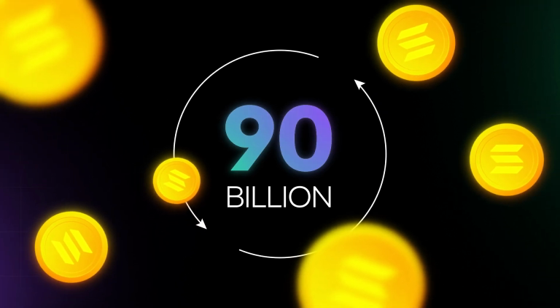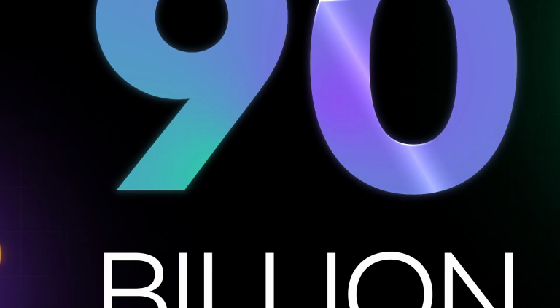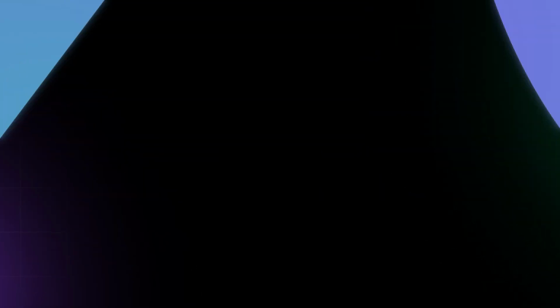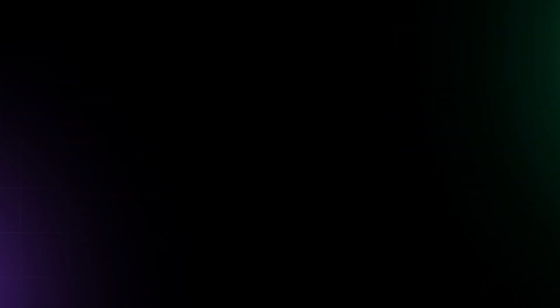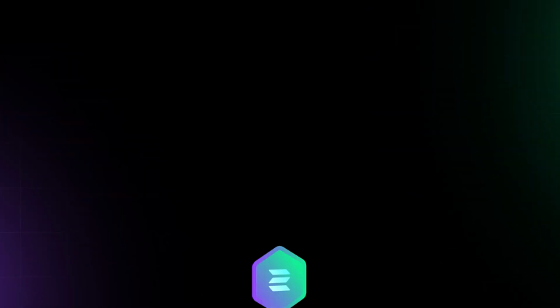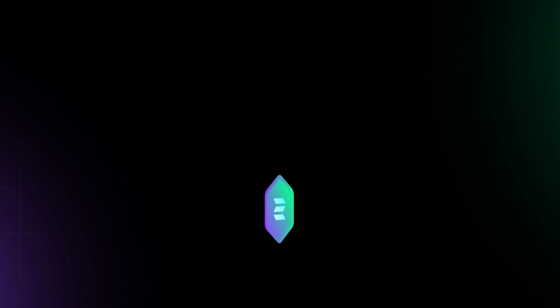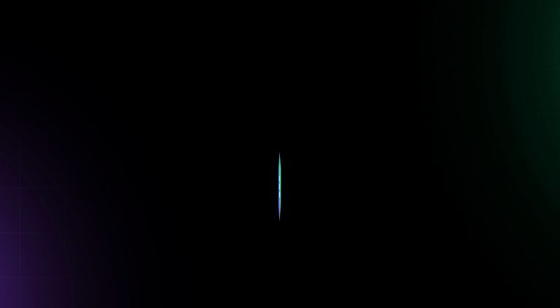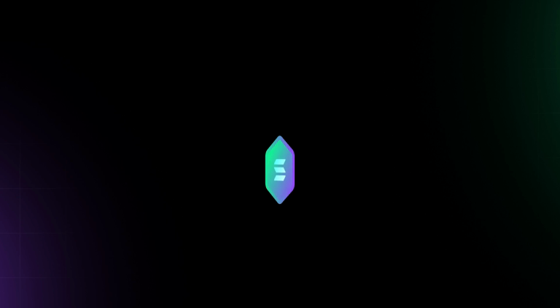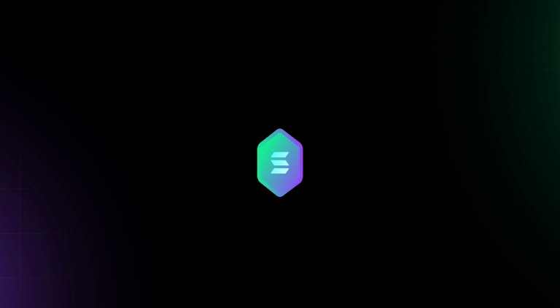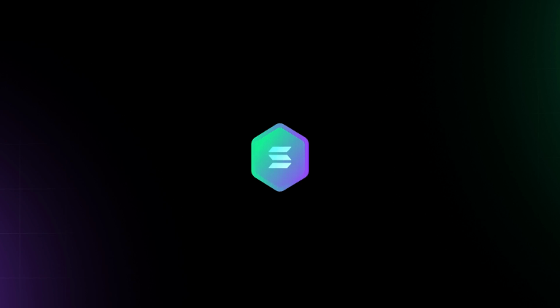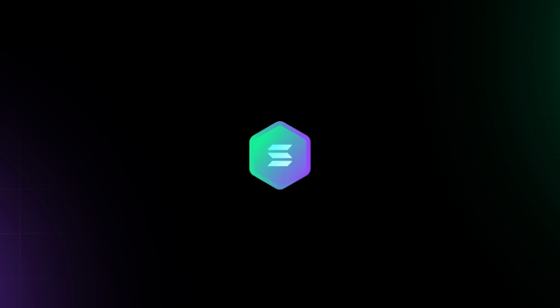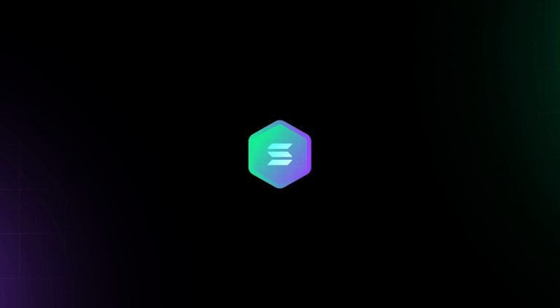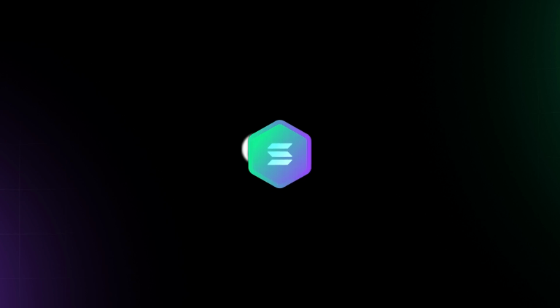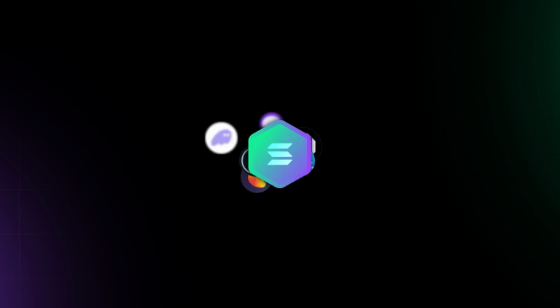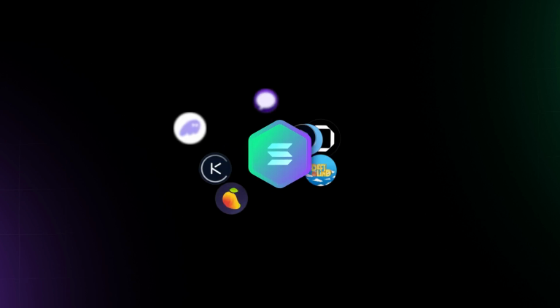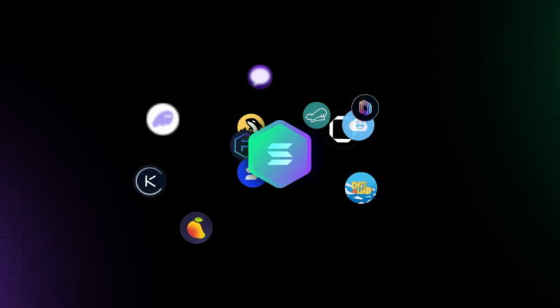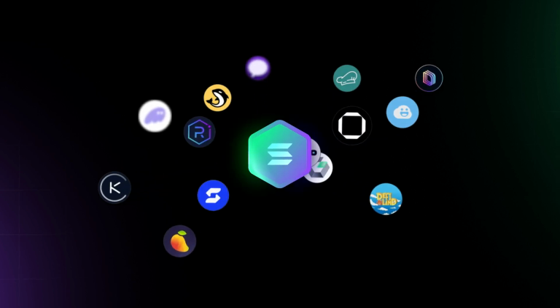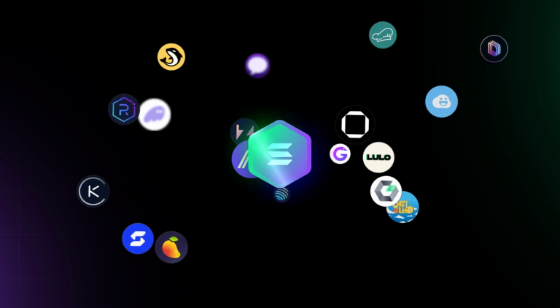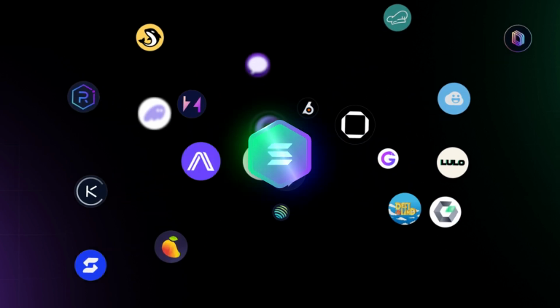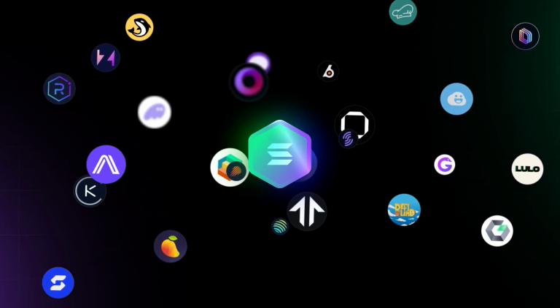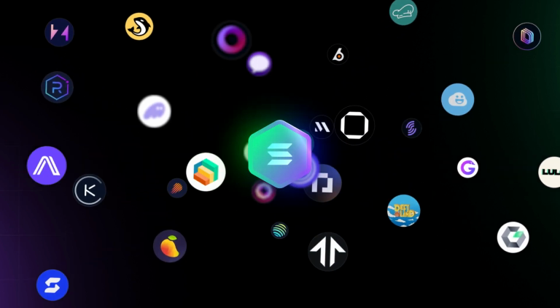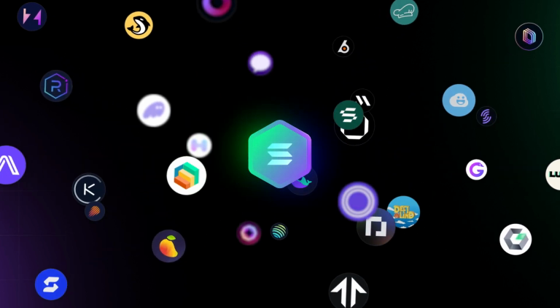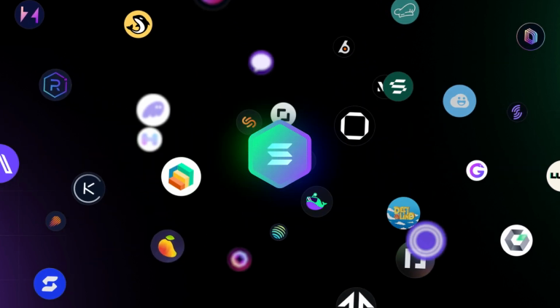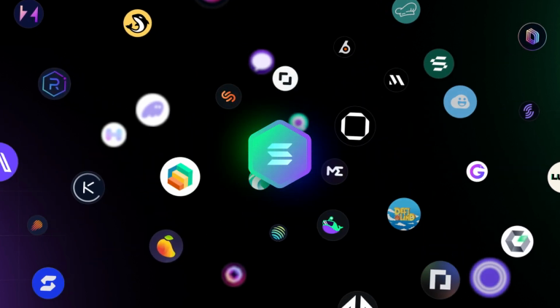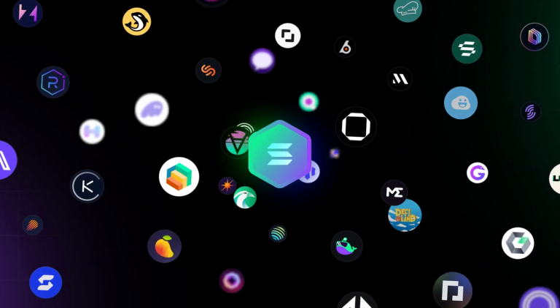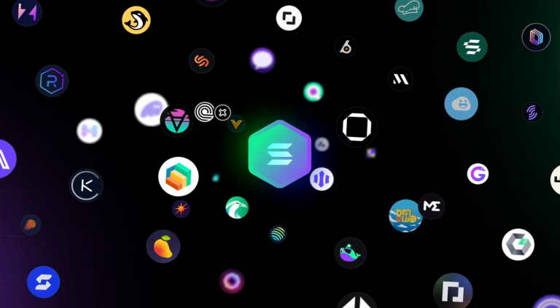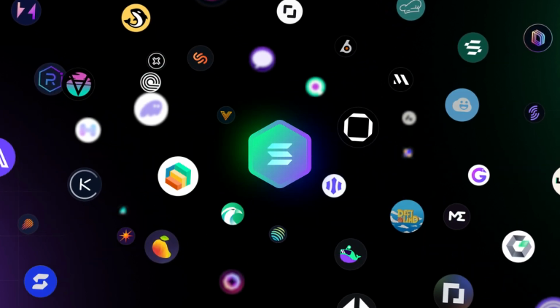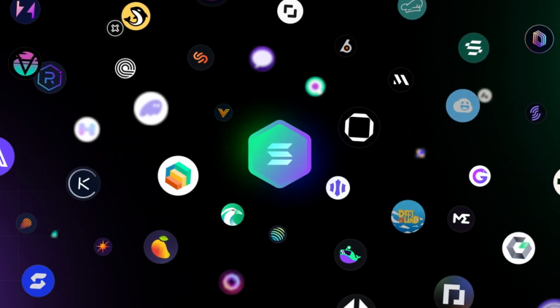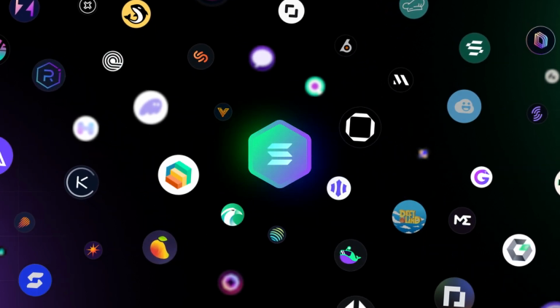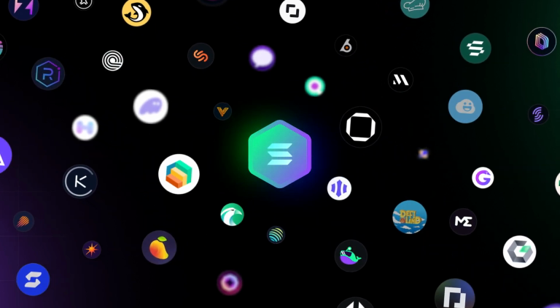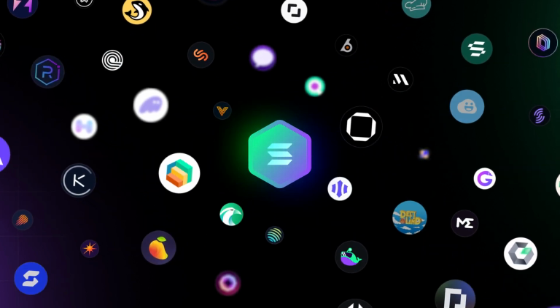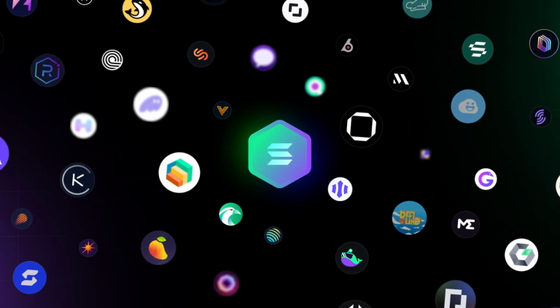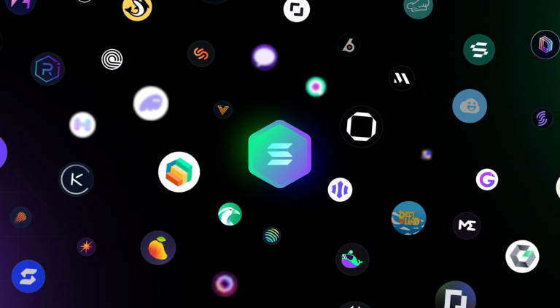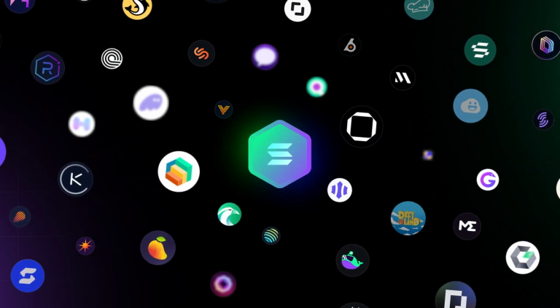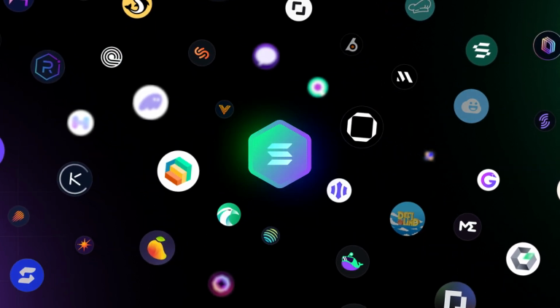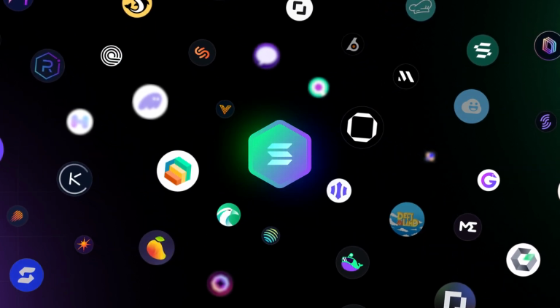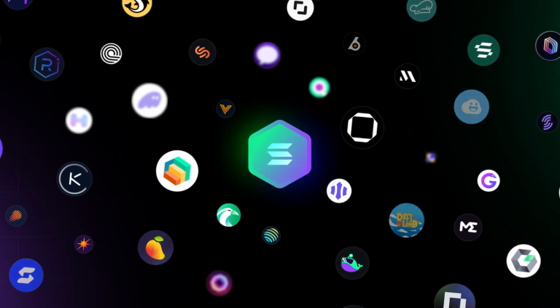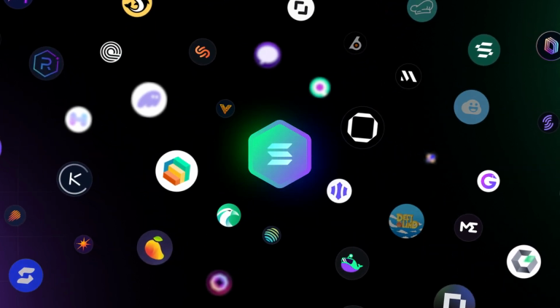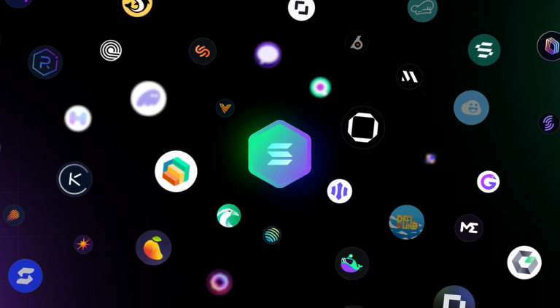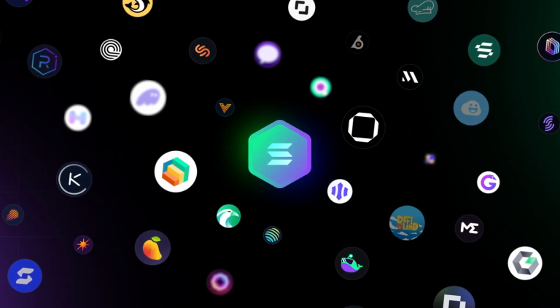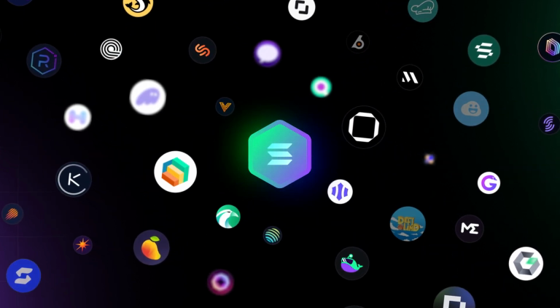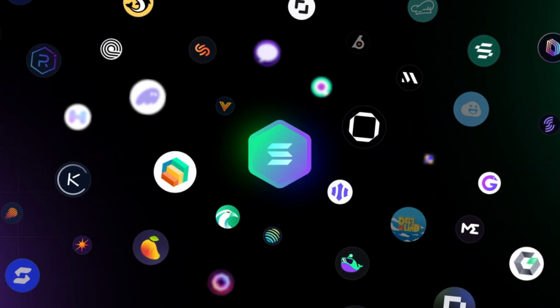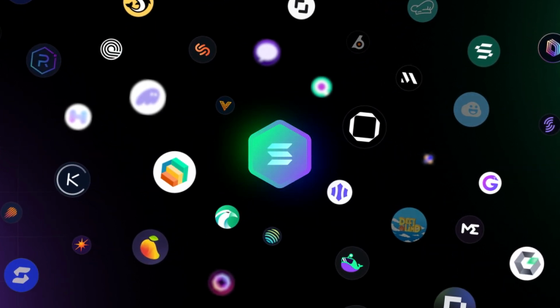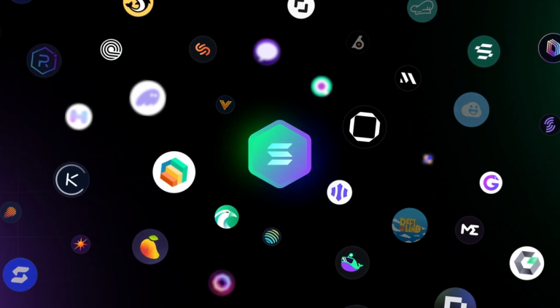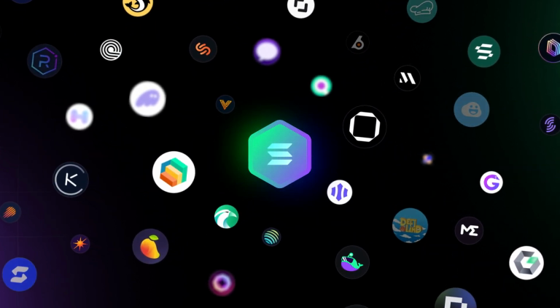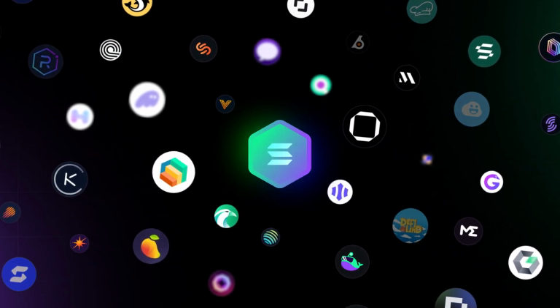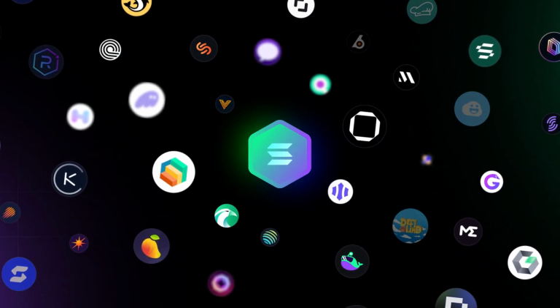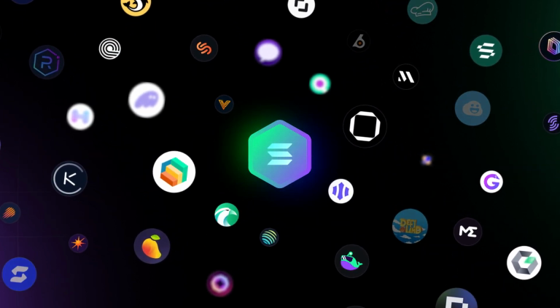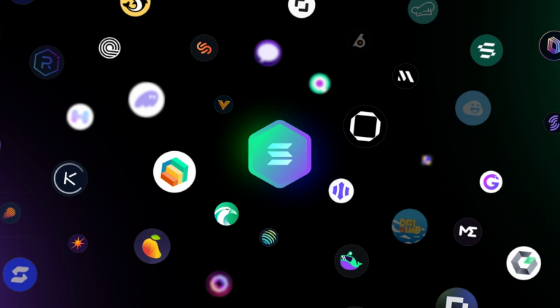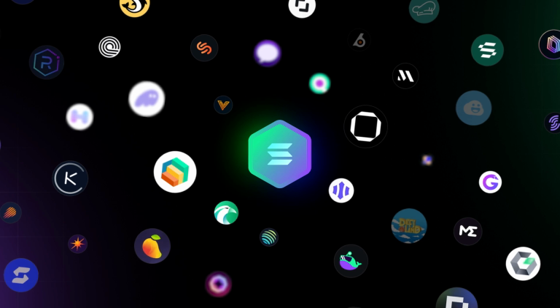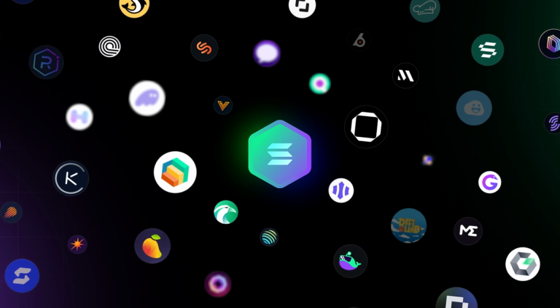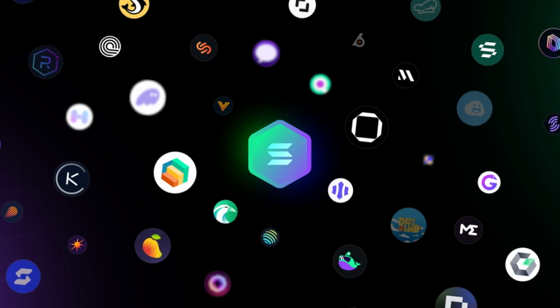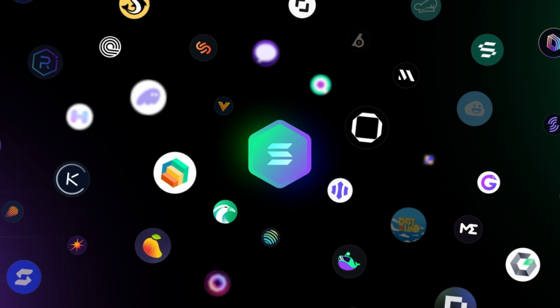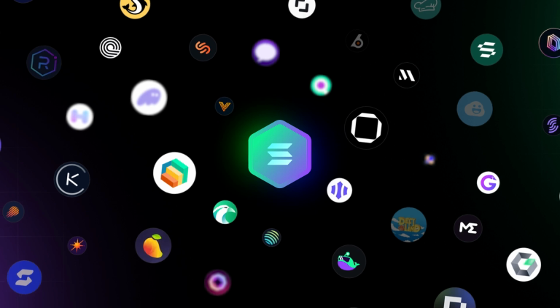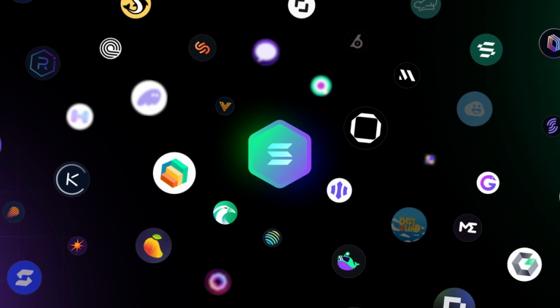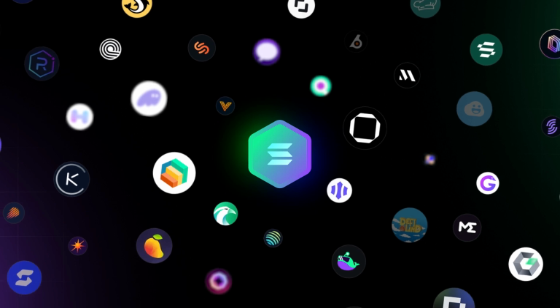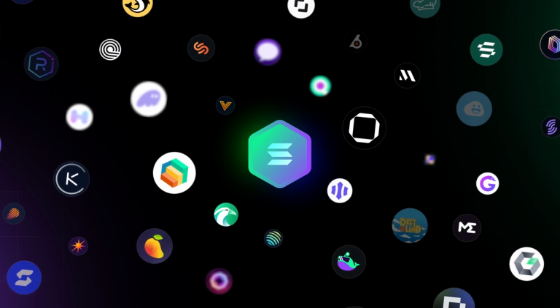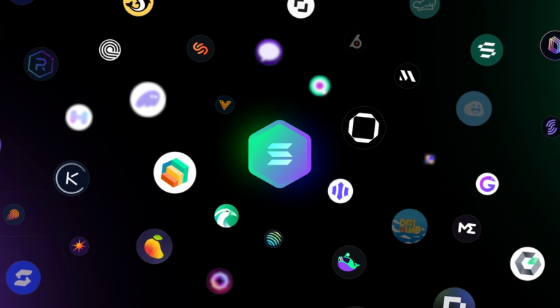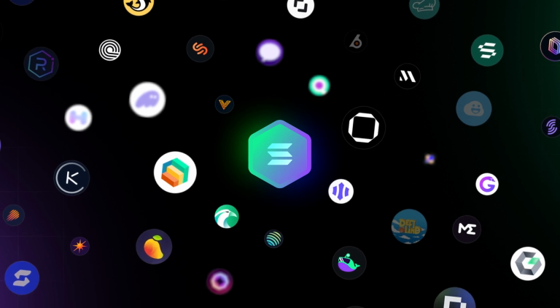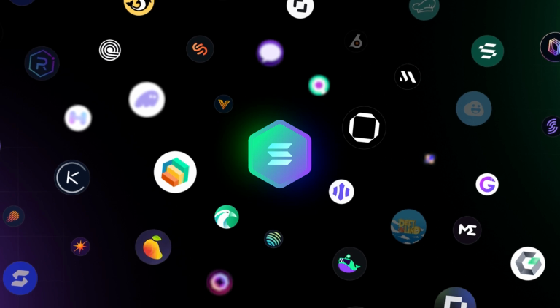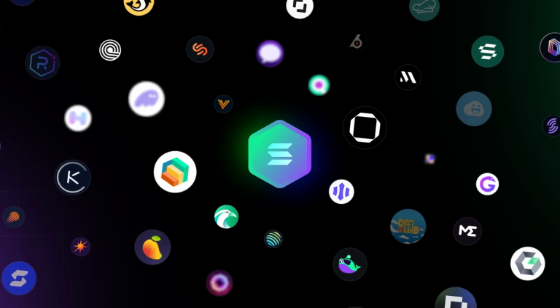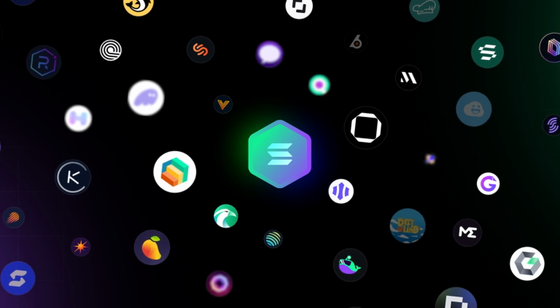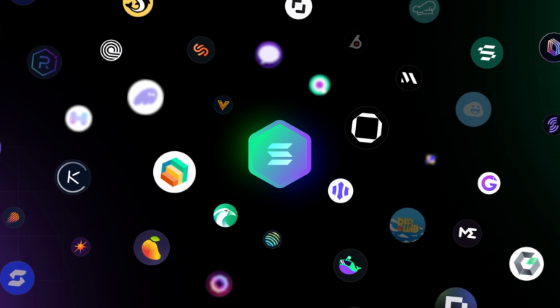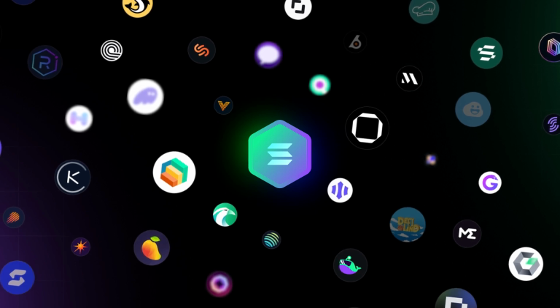On the Solana blockchain, there is a thriving ecosystem of DeFi apps and services. Let's explore some of its key components.